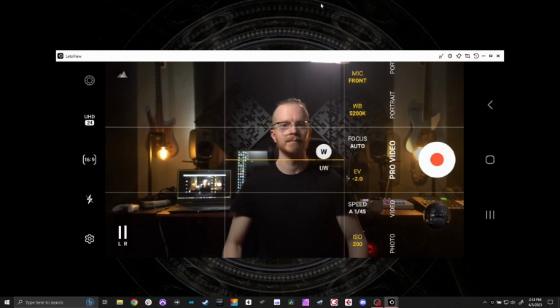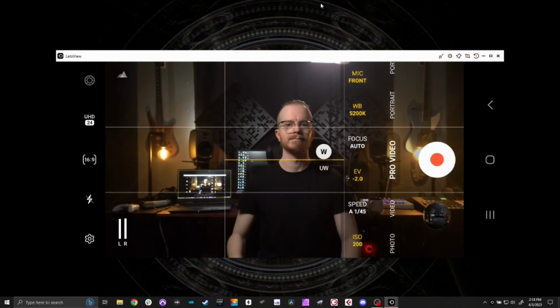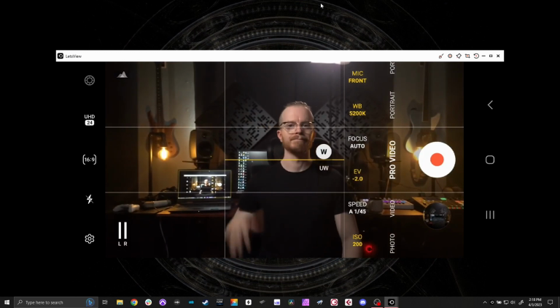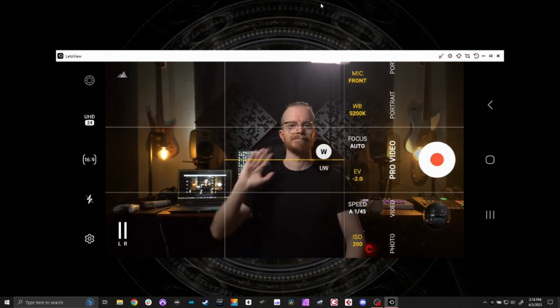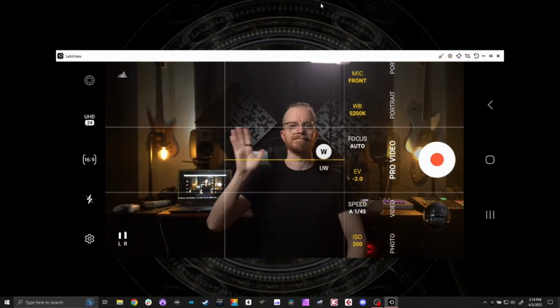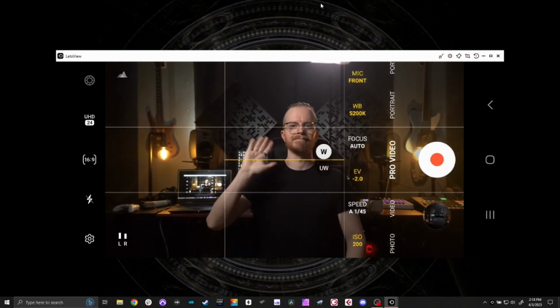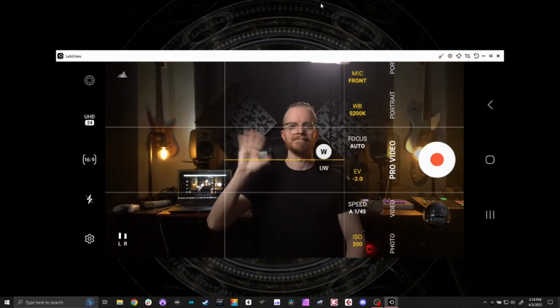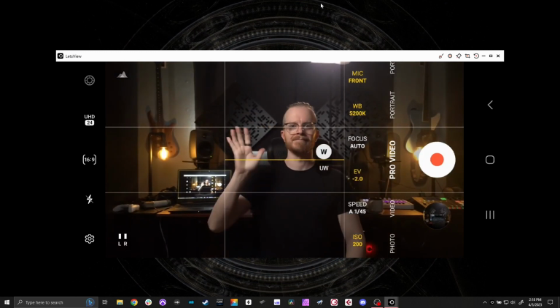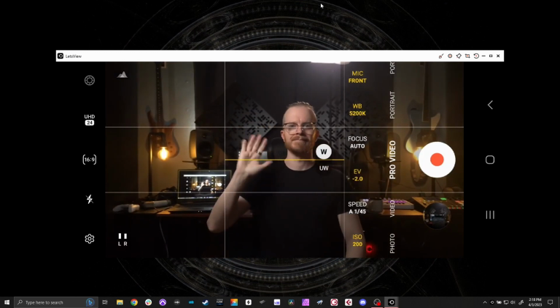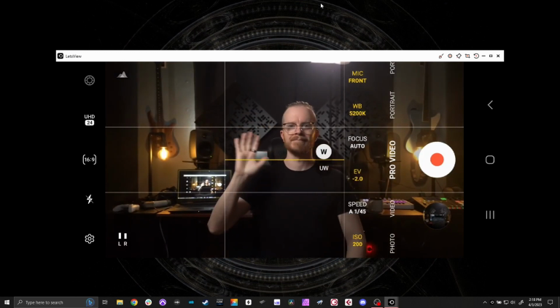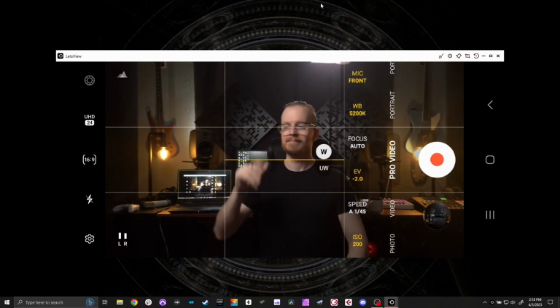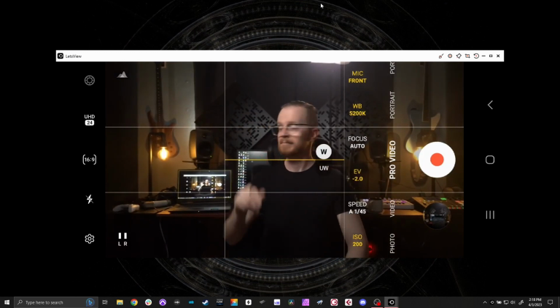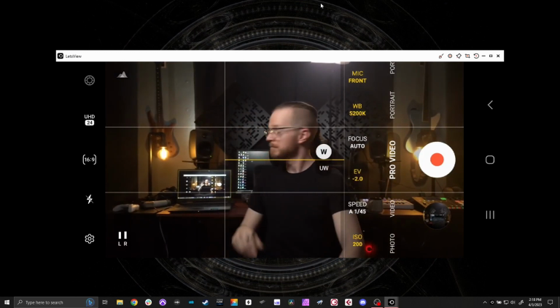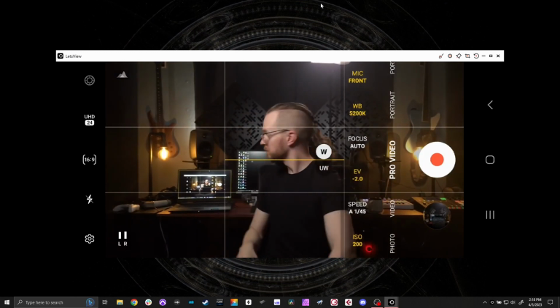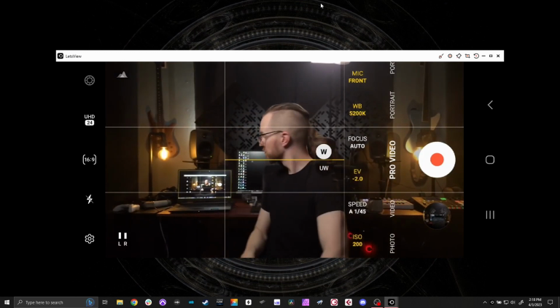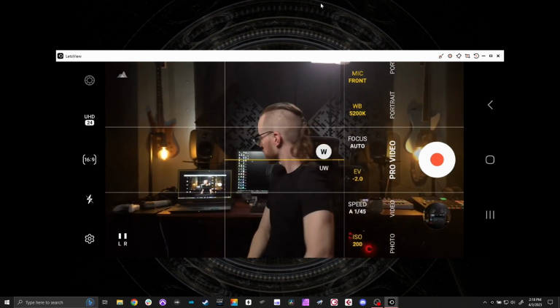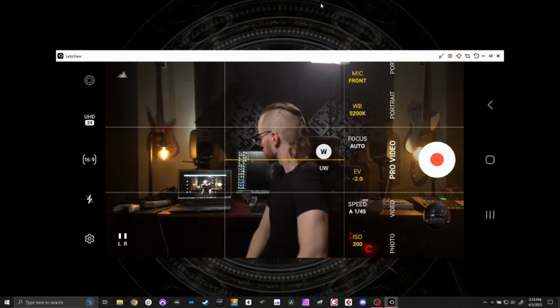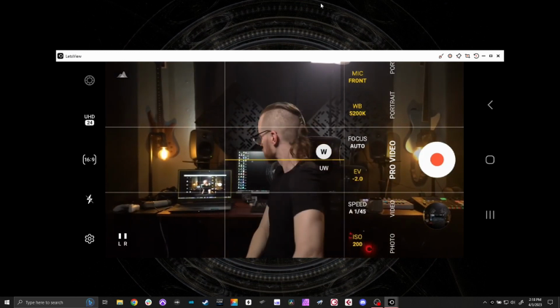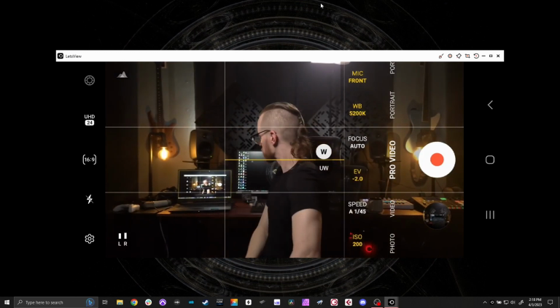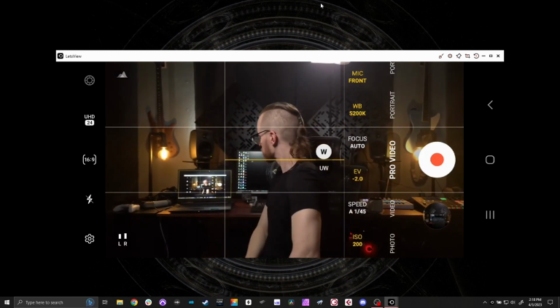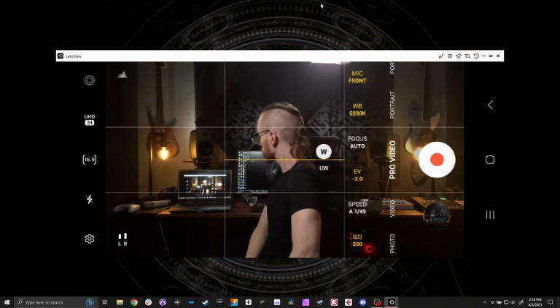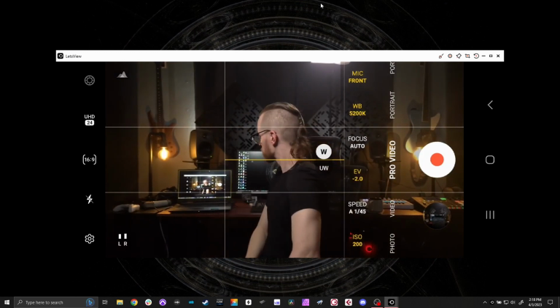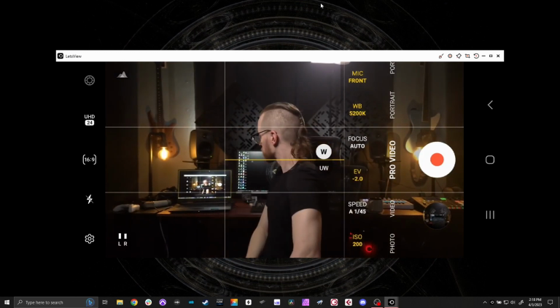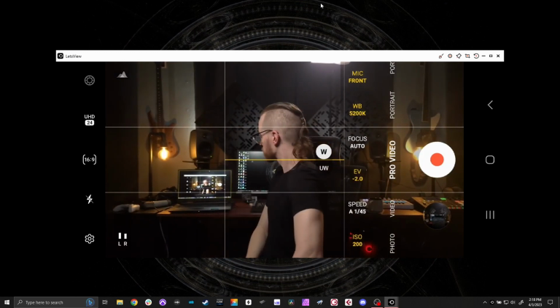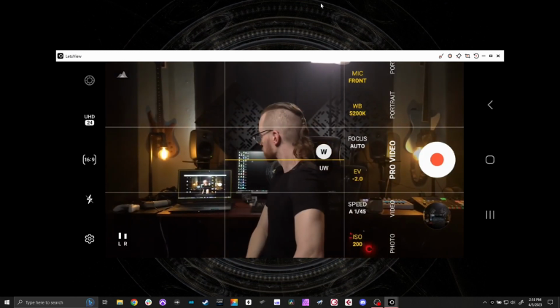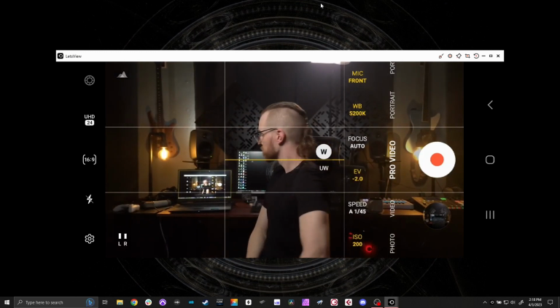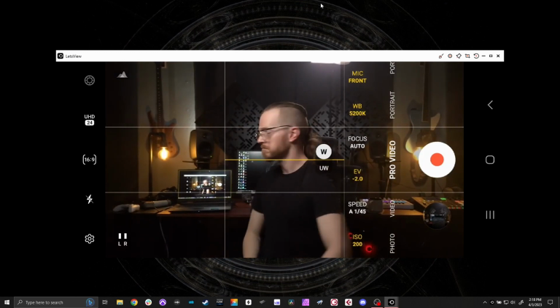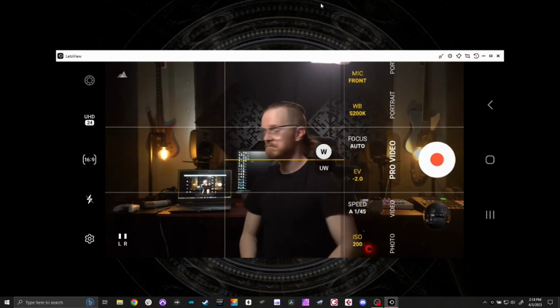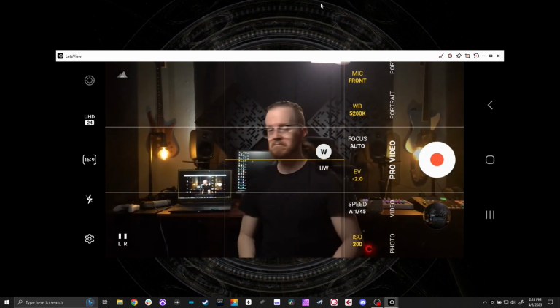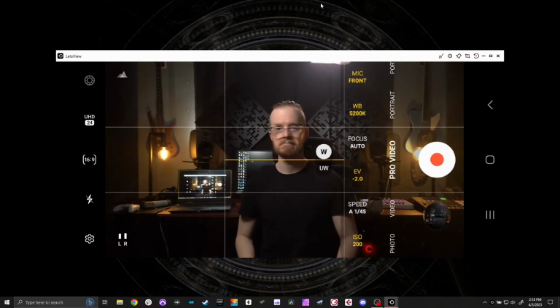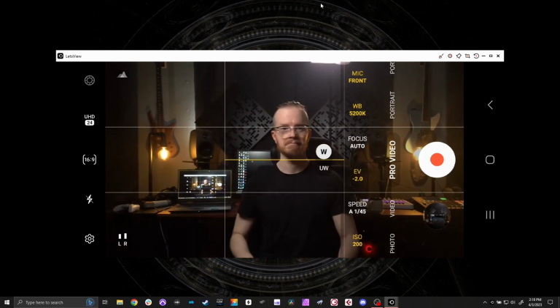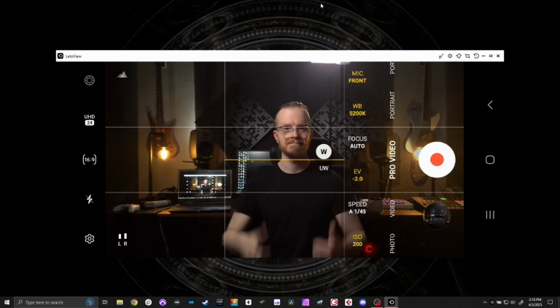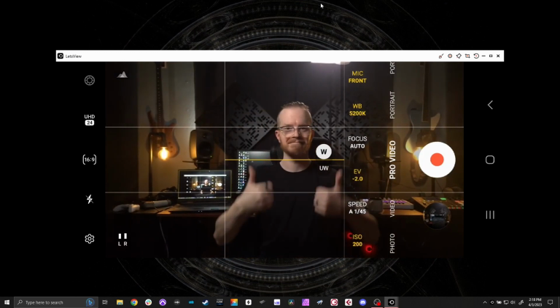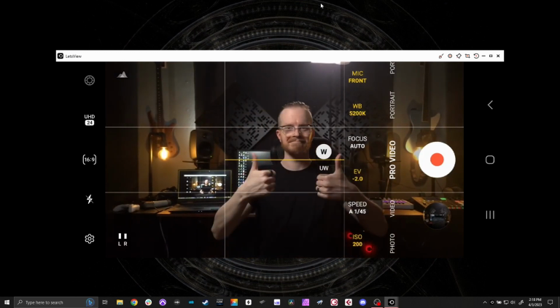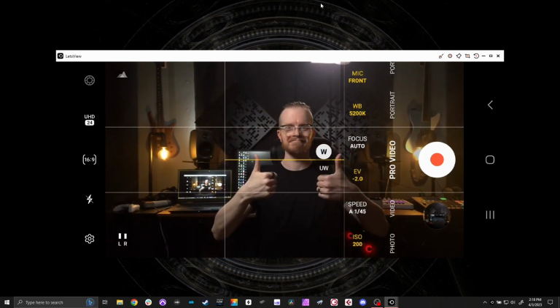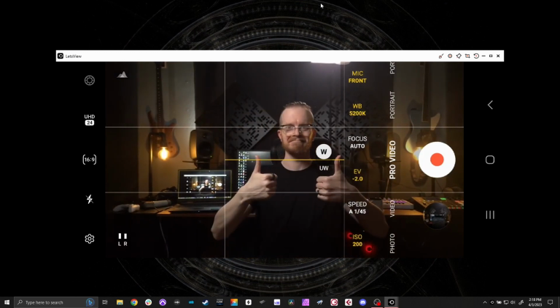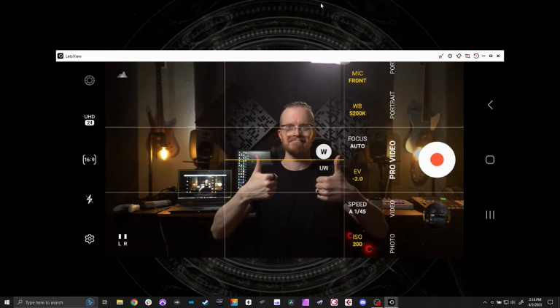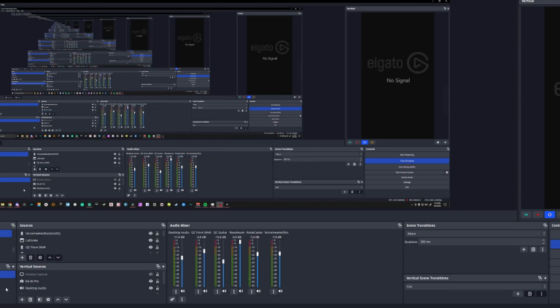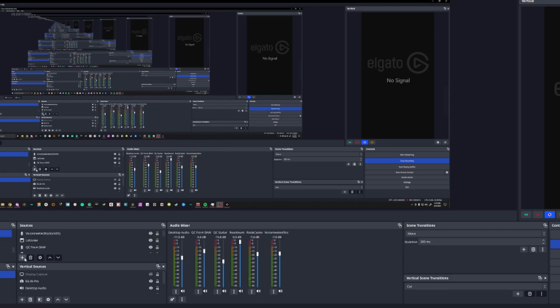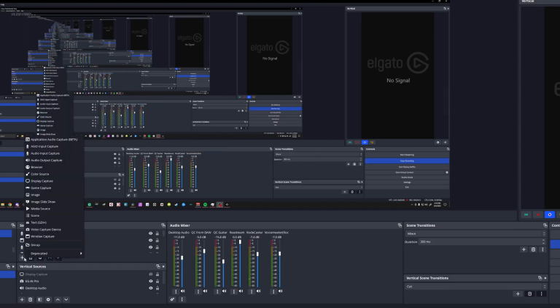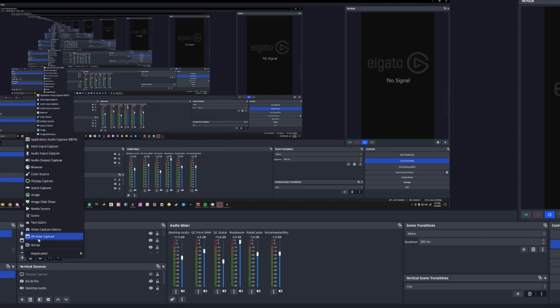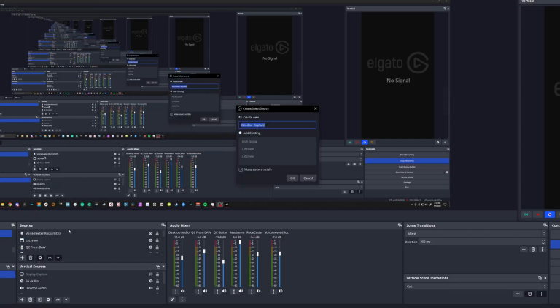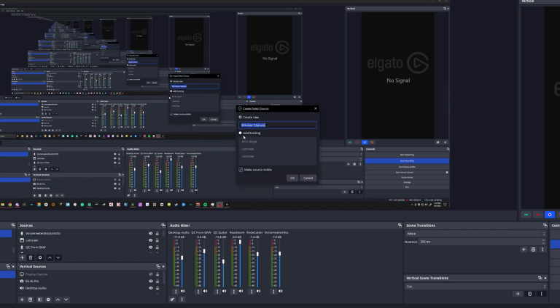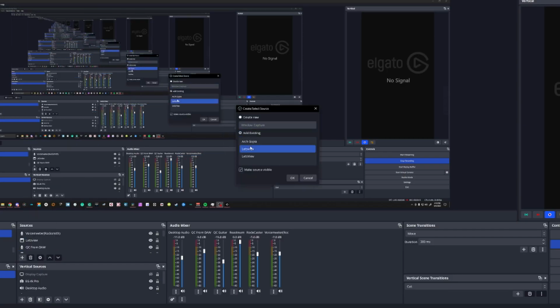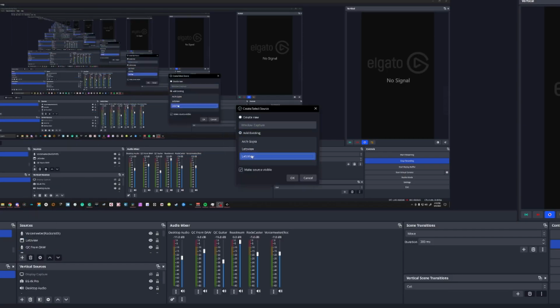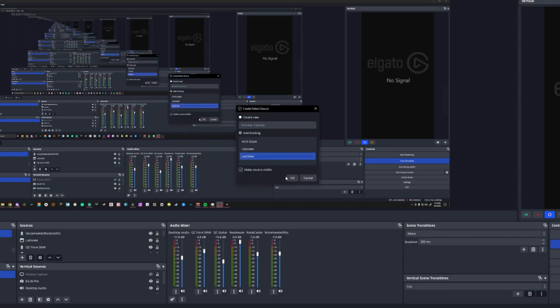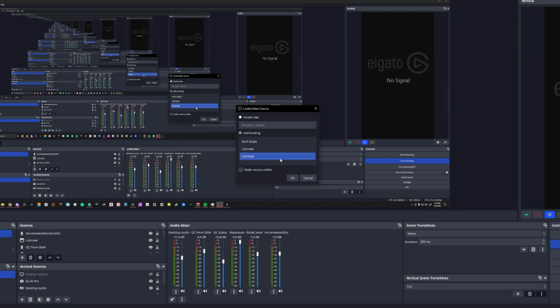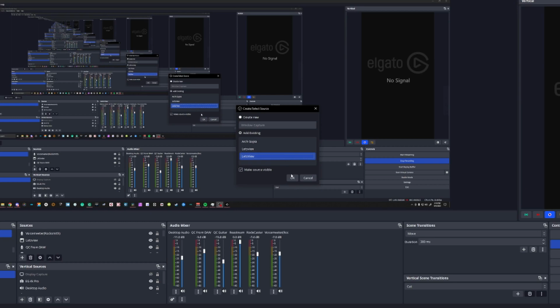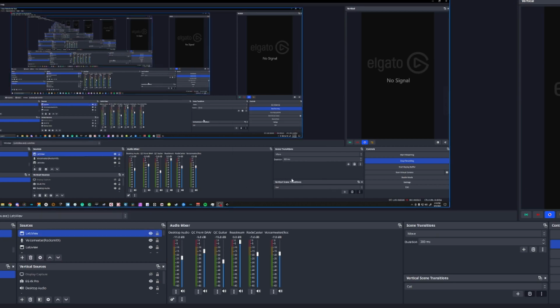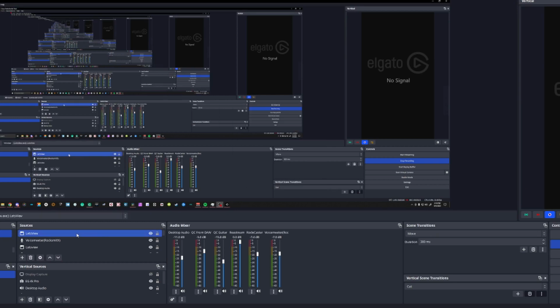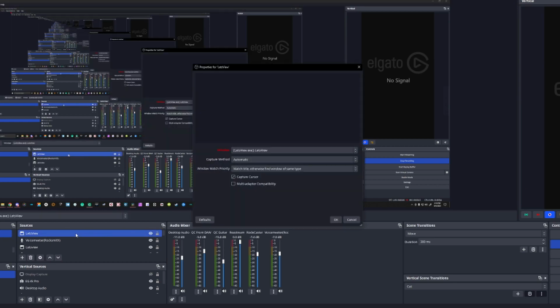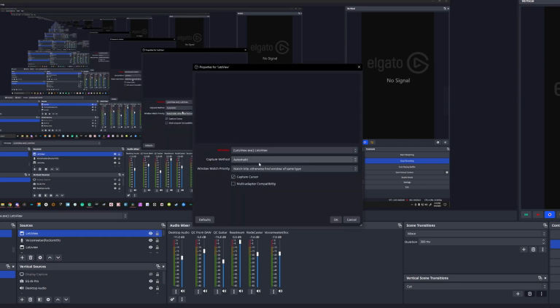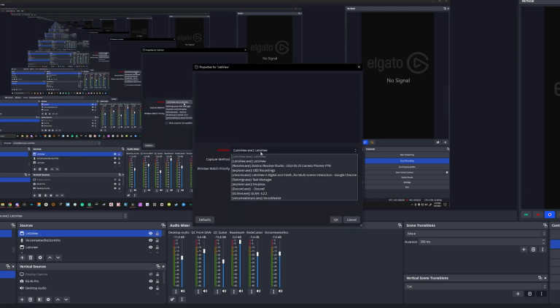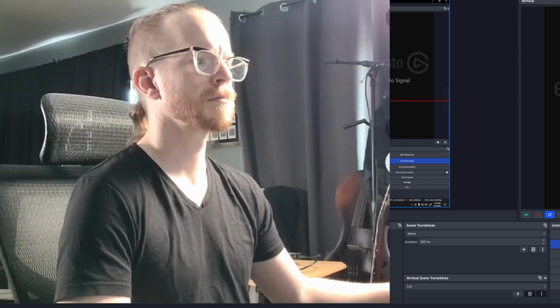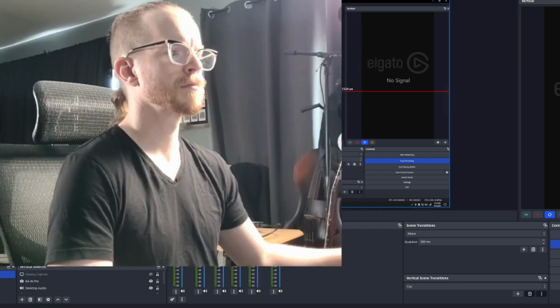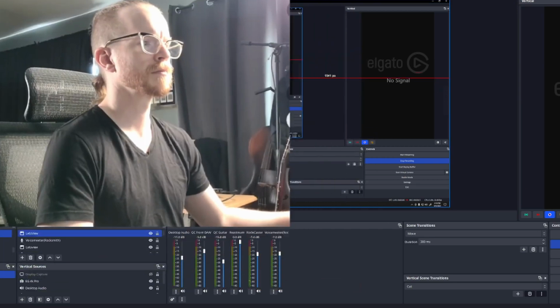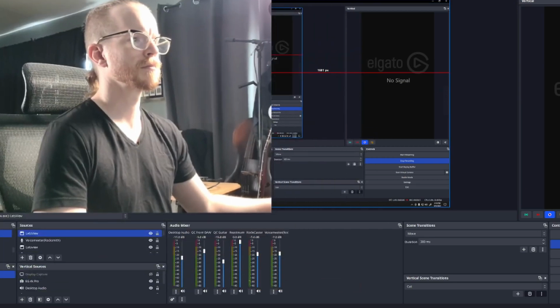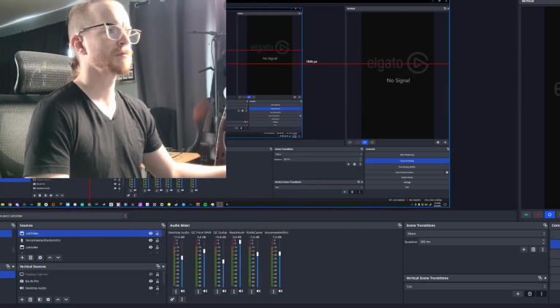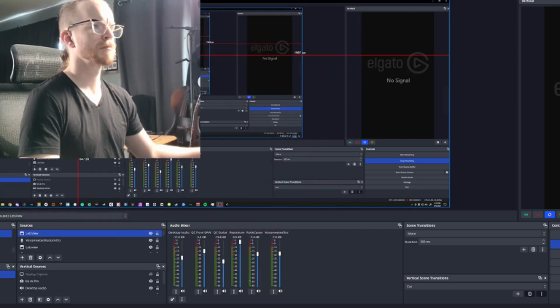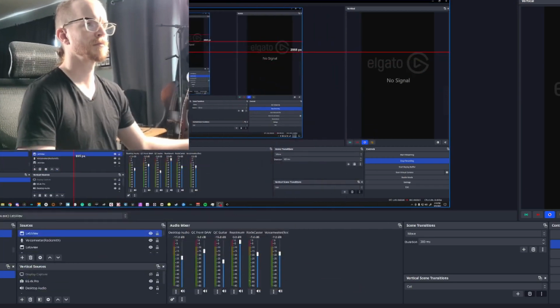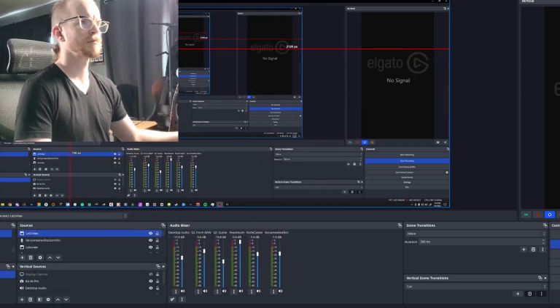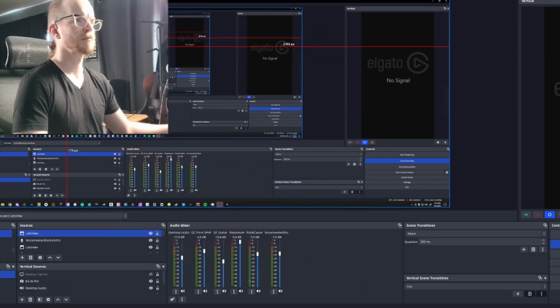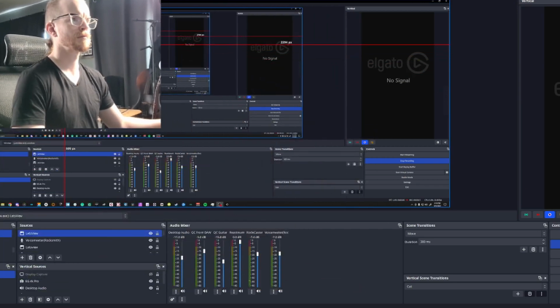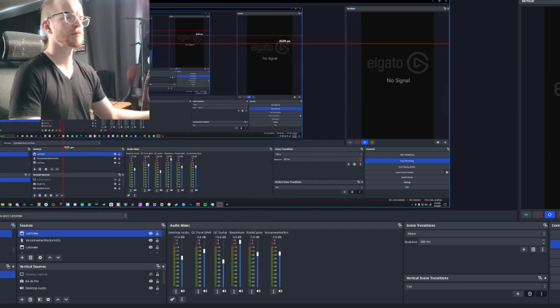This is also a great solution for those looking to stream and use your phone as a camera. Just add it as a source in your OBS and you'll be good to go.